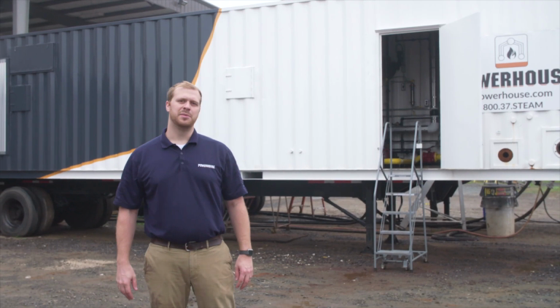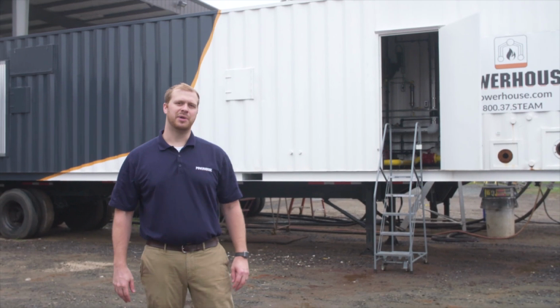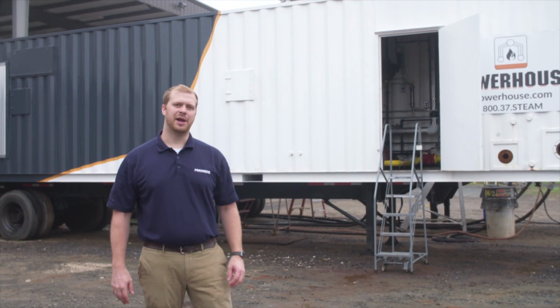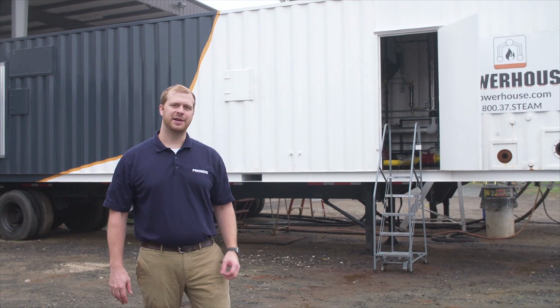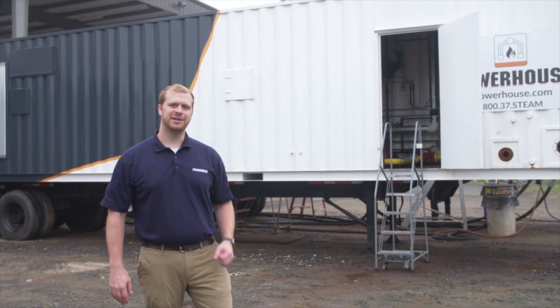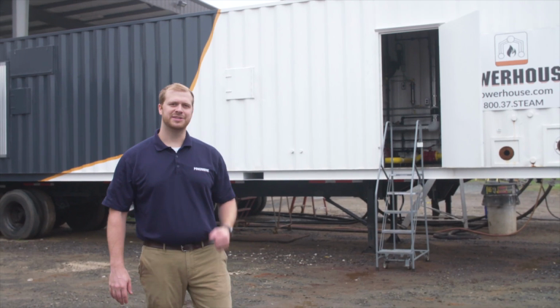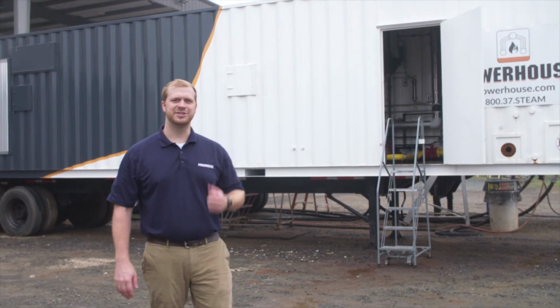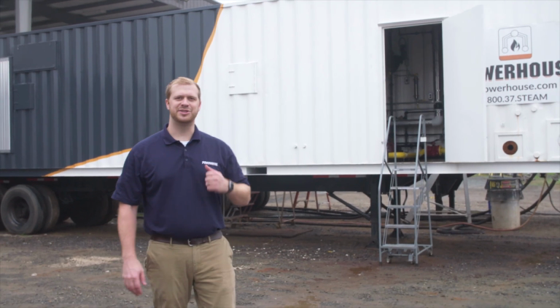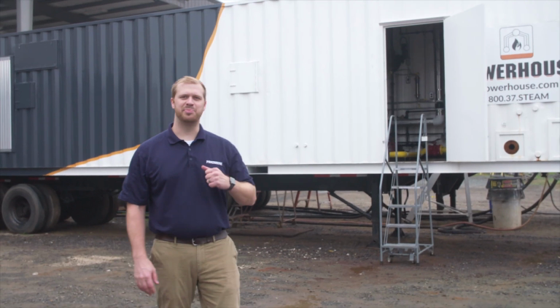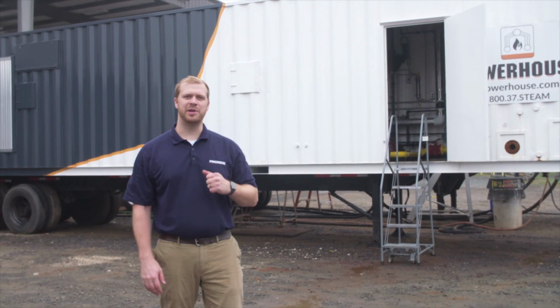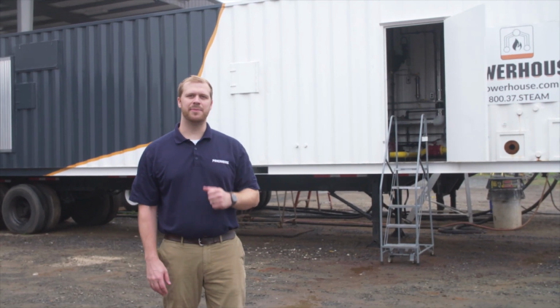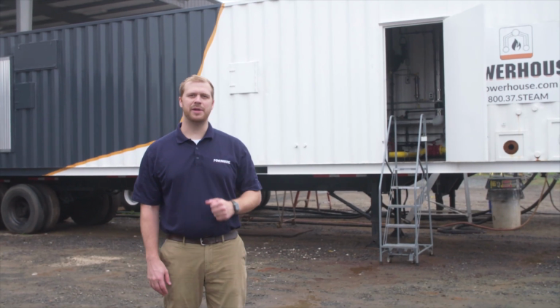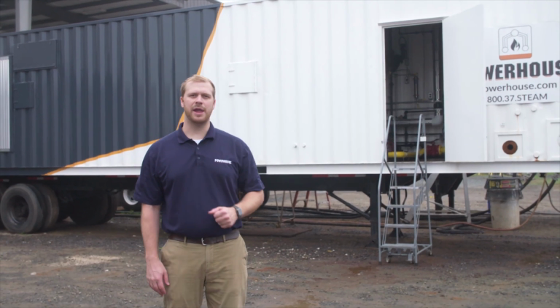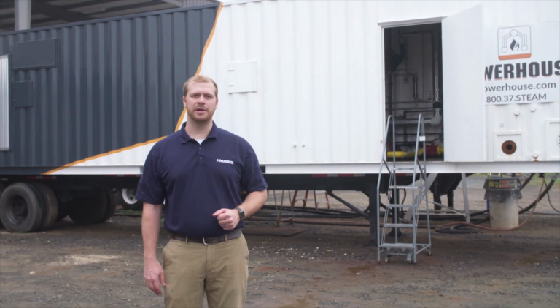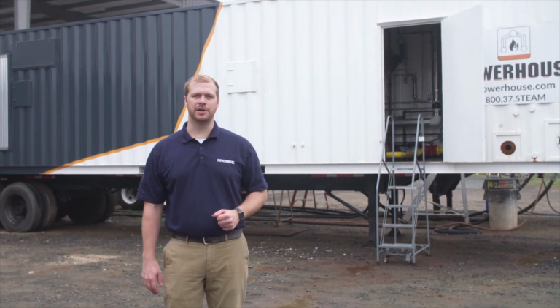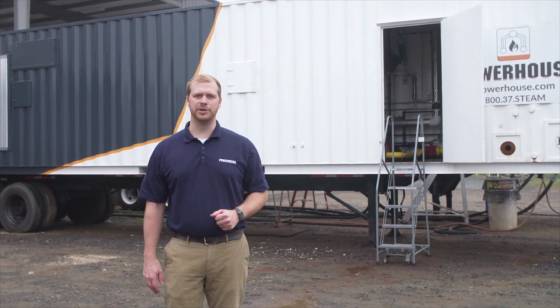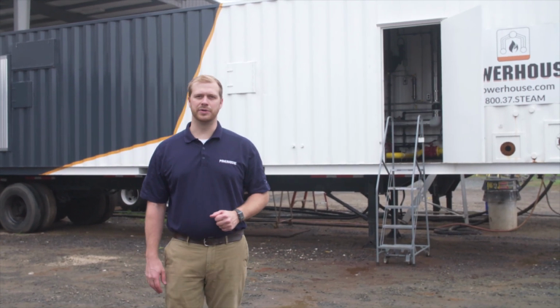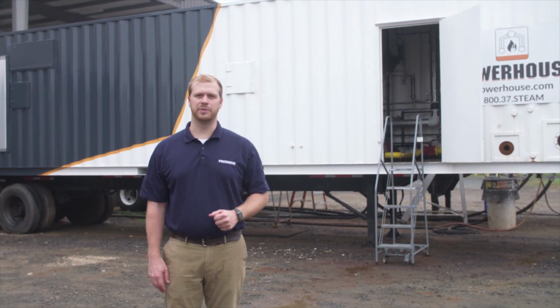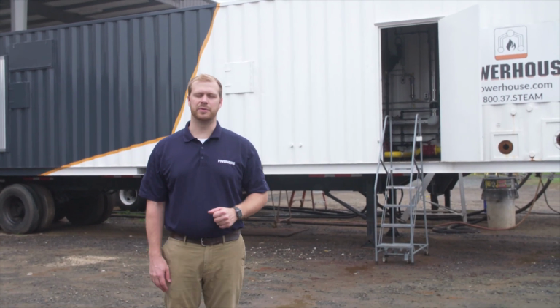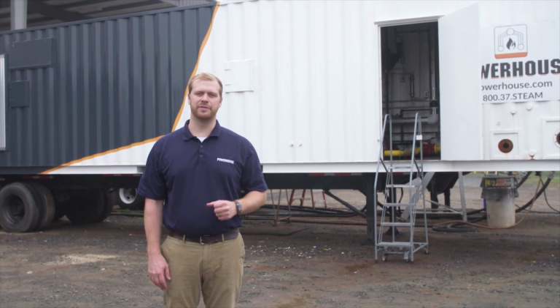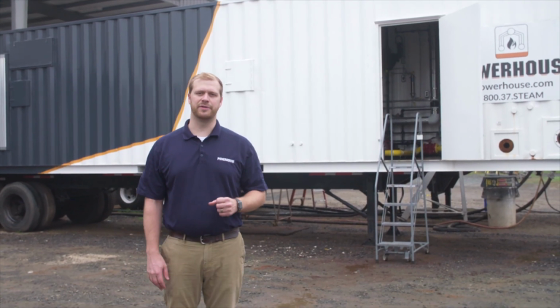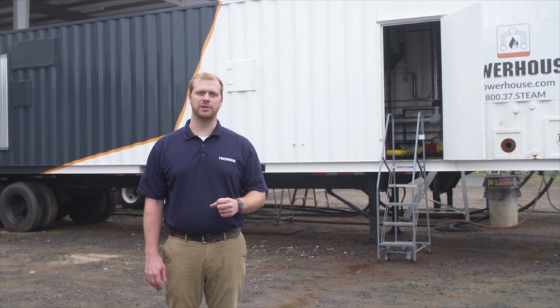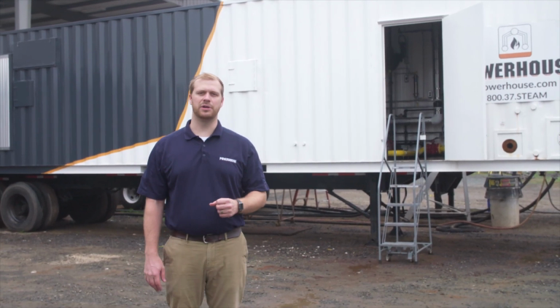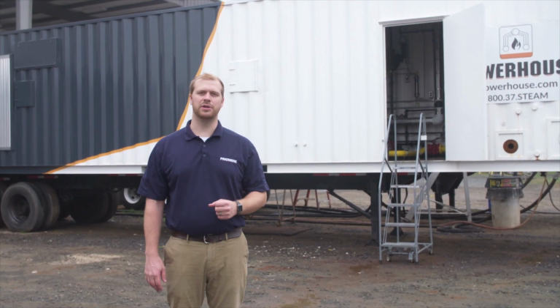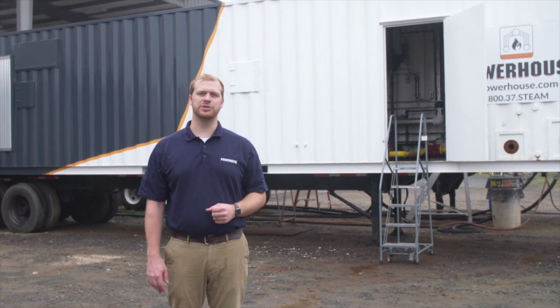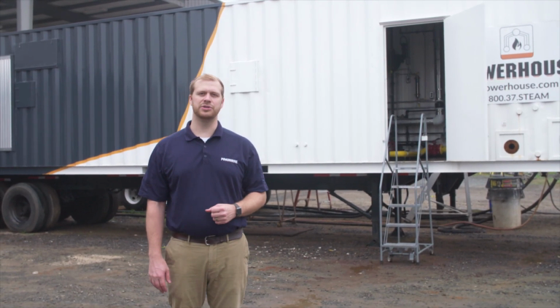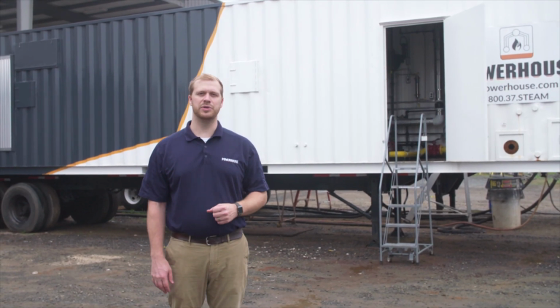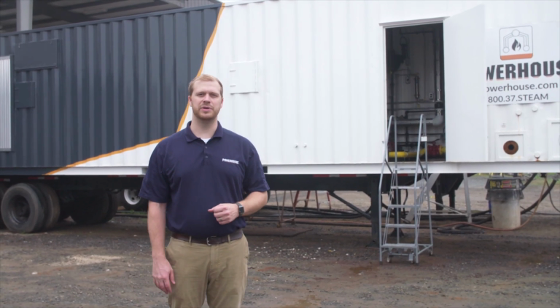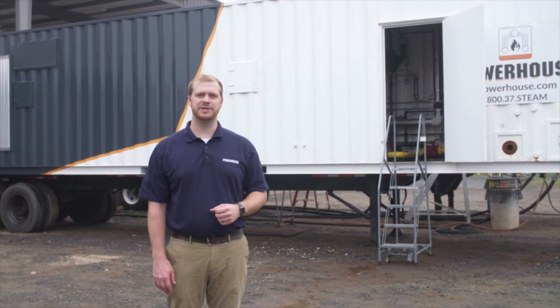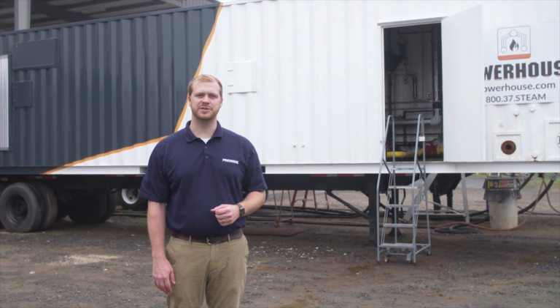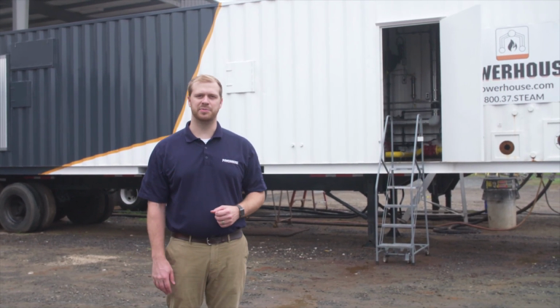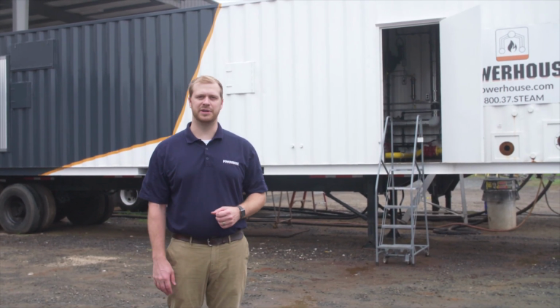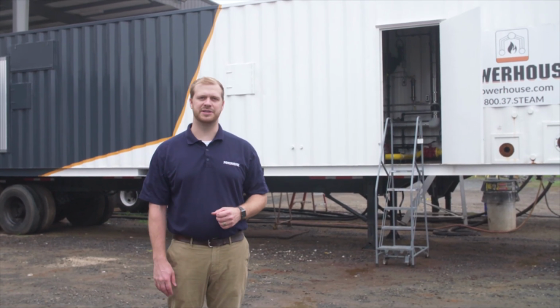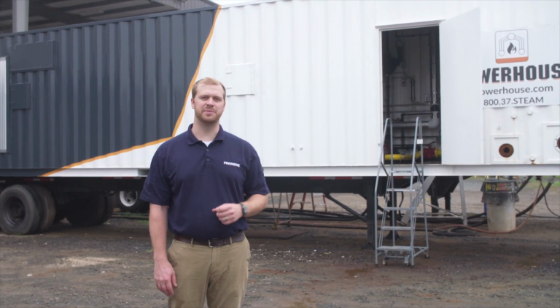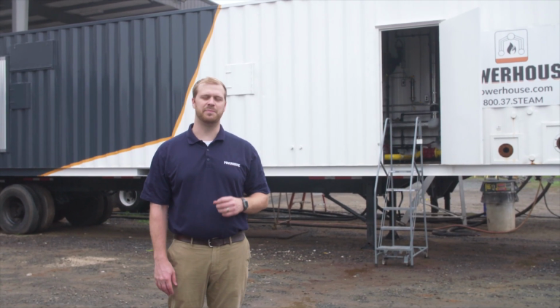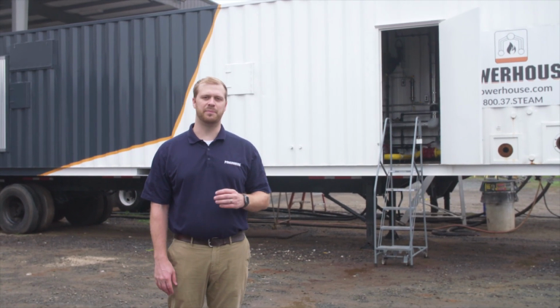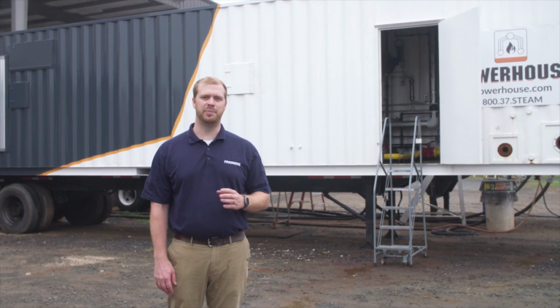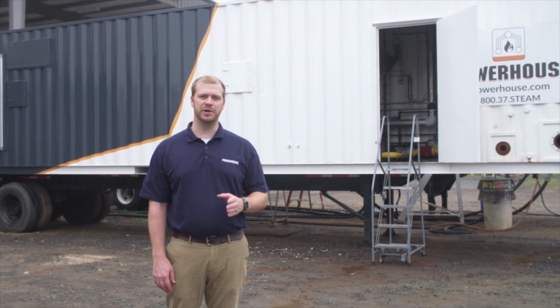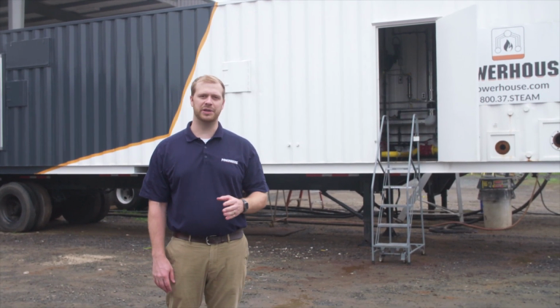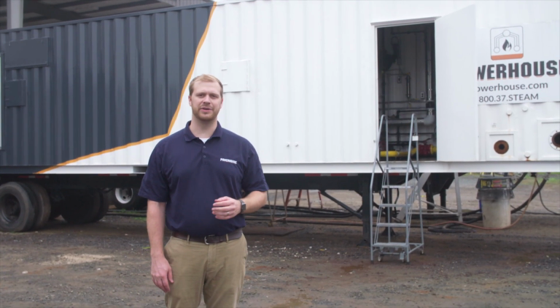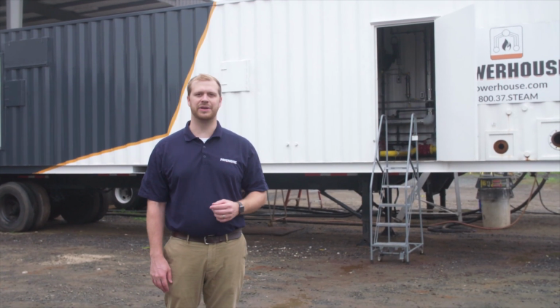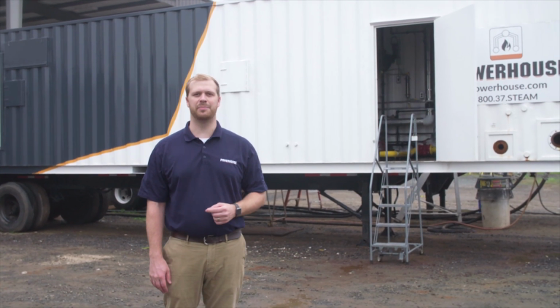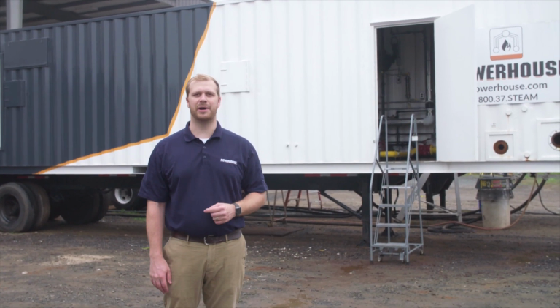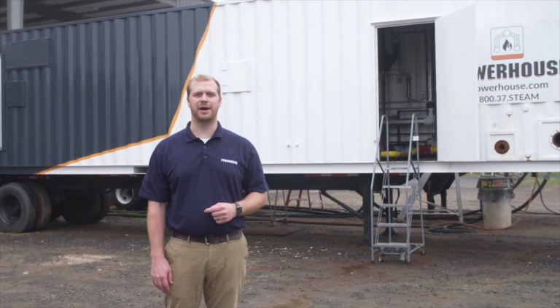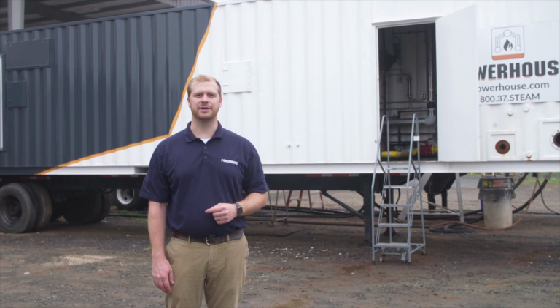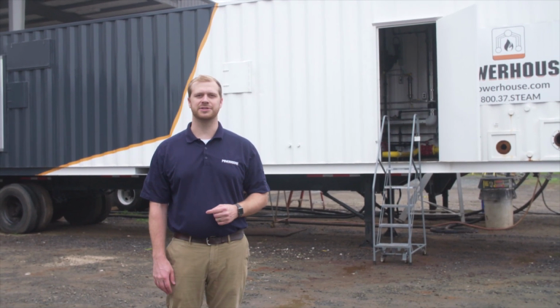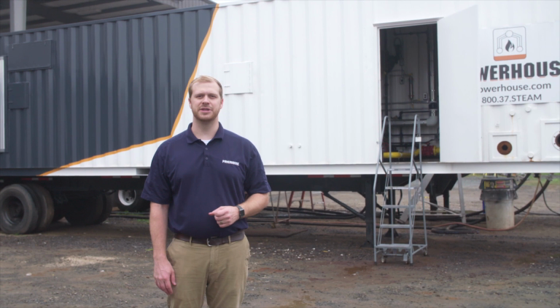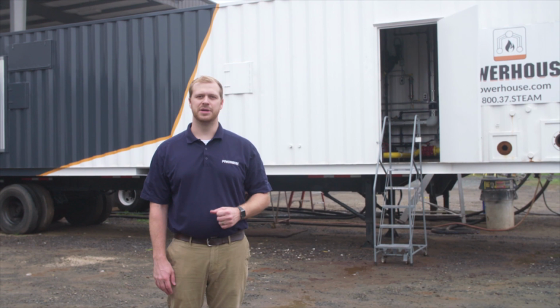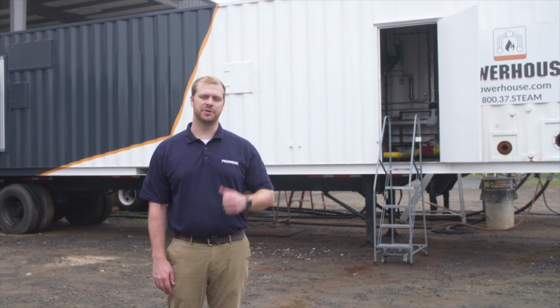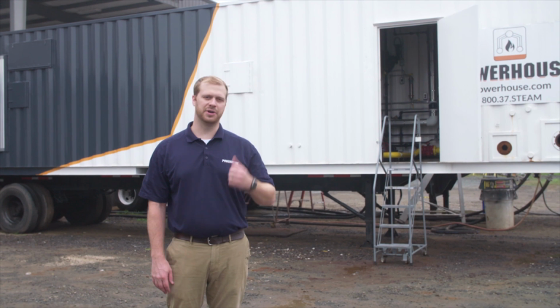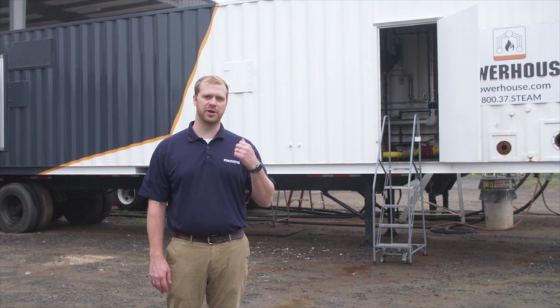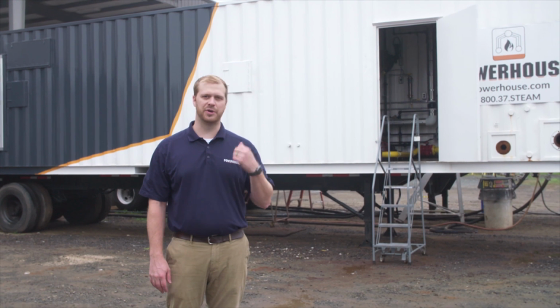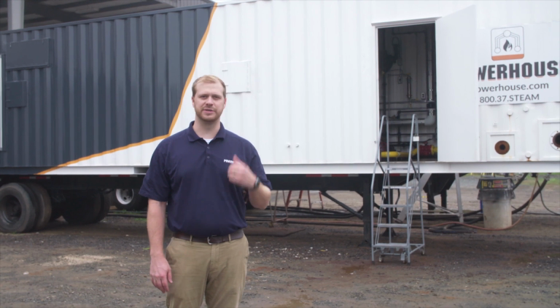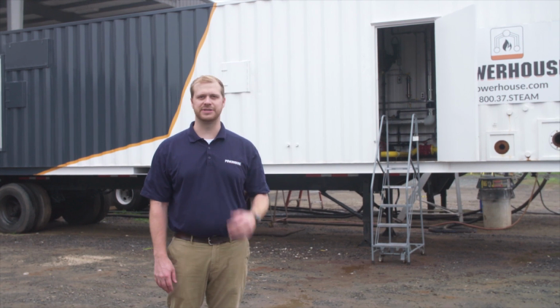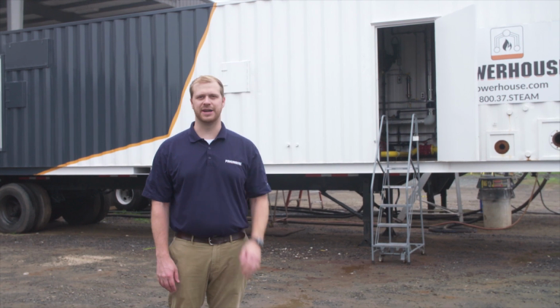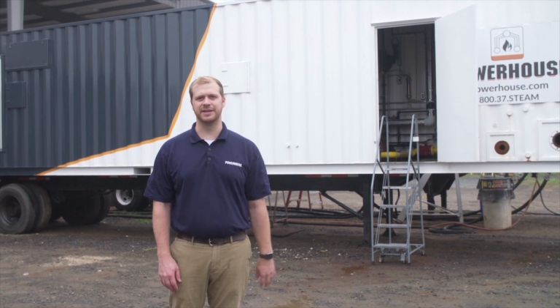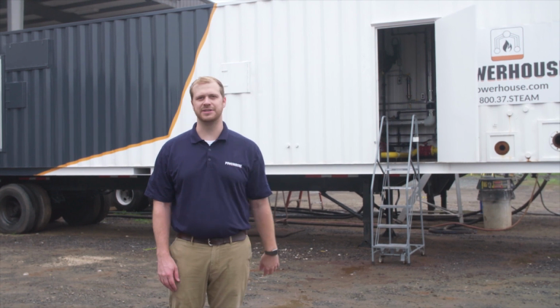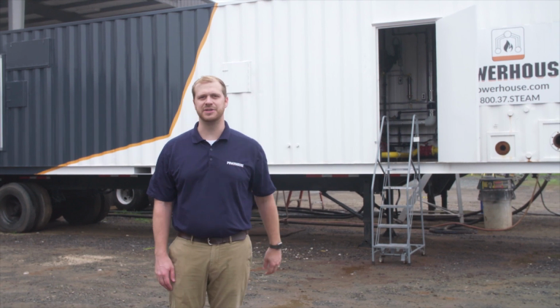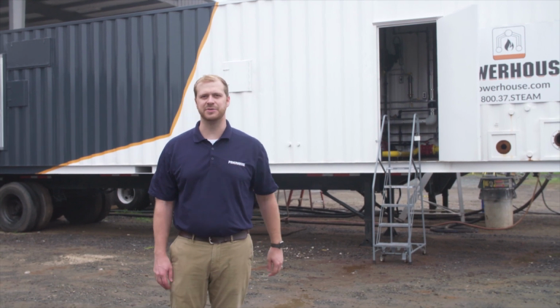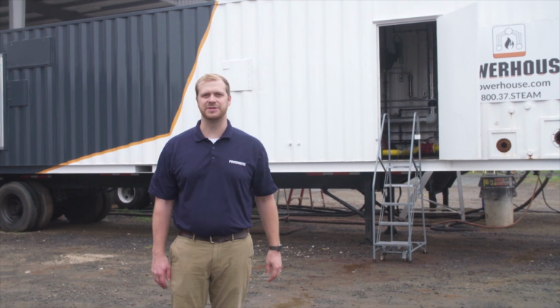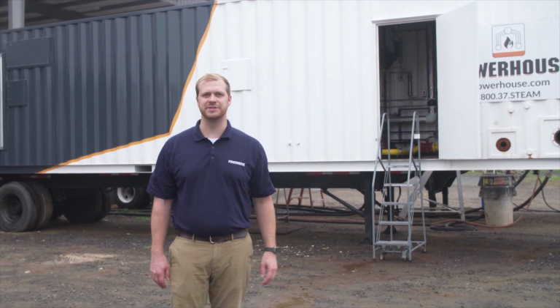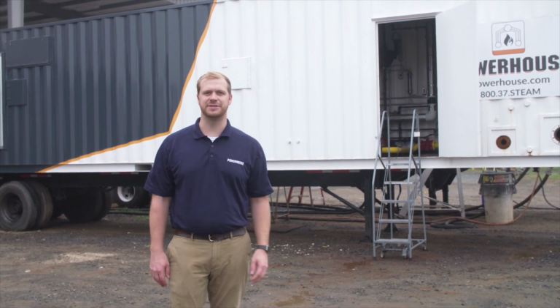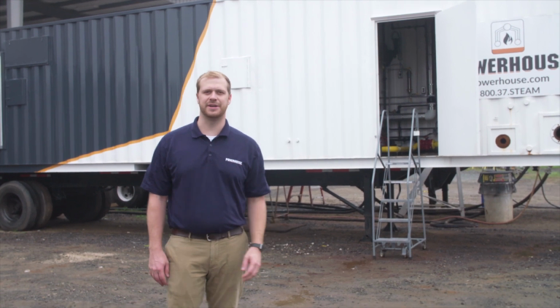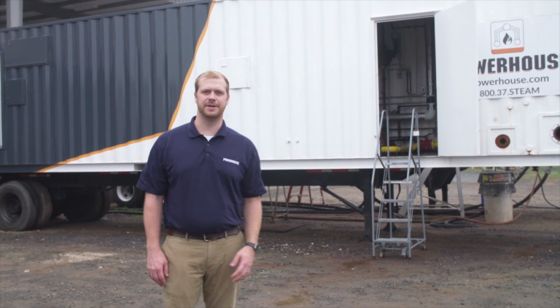Behind us is the BB-800, one of our larger units, but it's a boiler in a box. We're going to go inside and see what's inside.